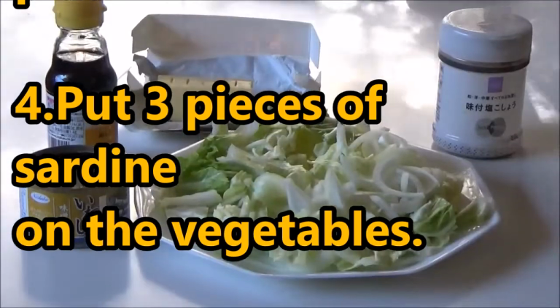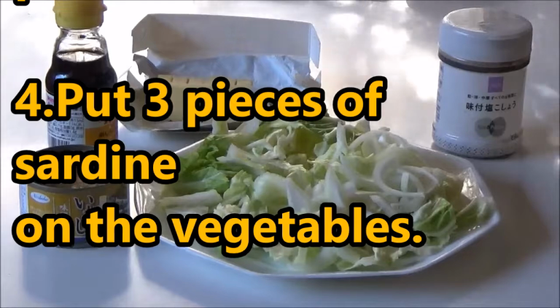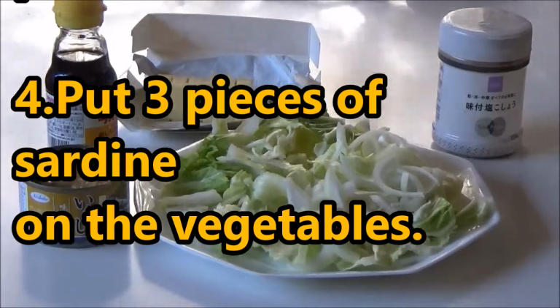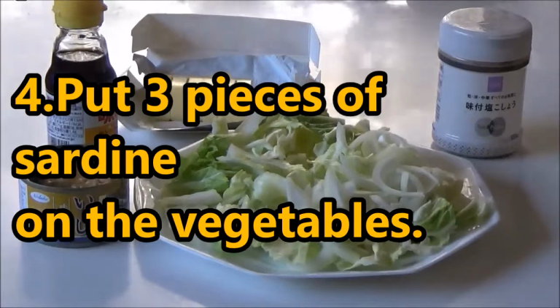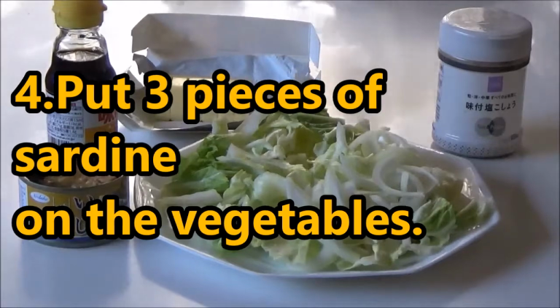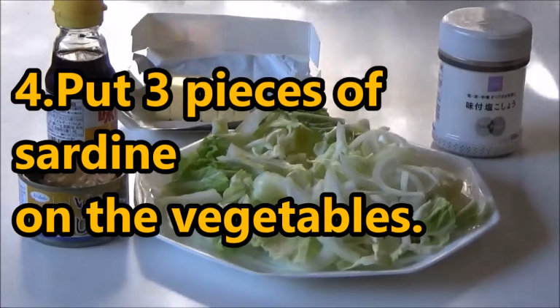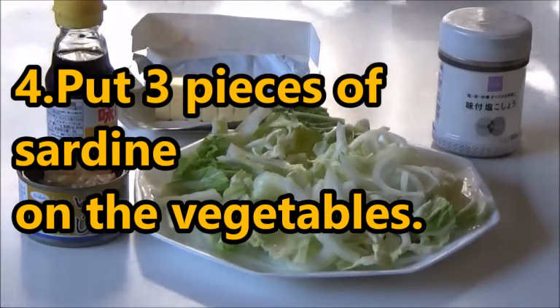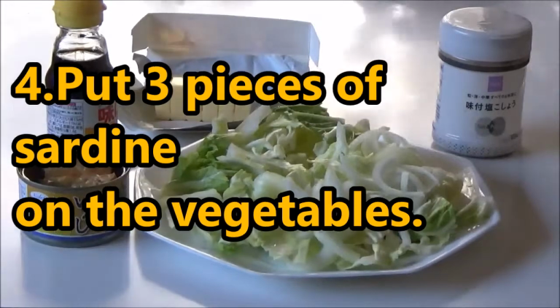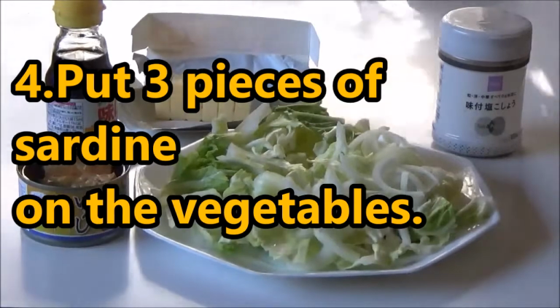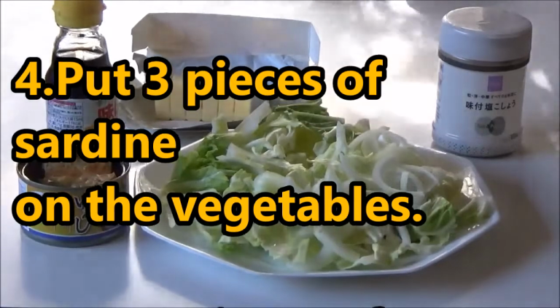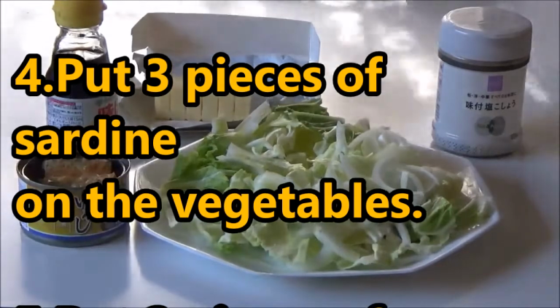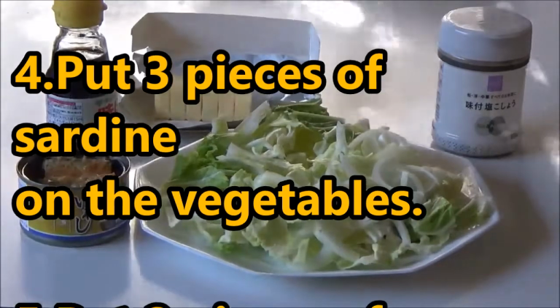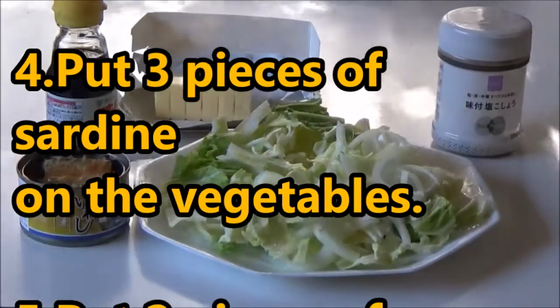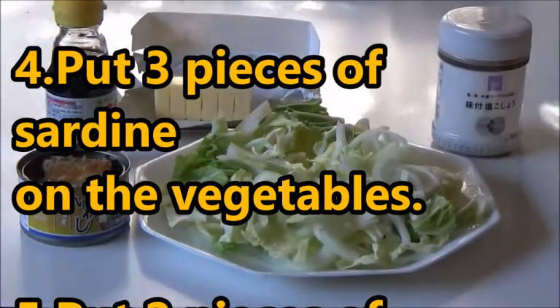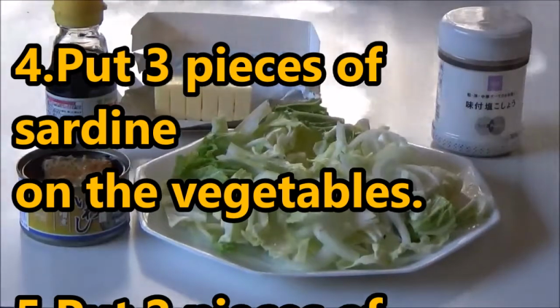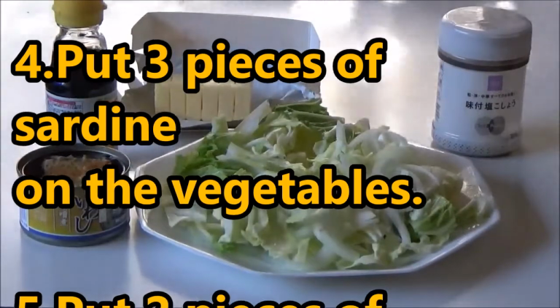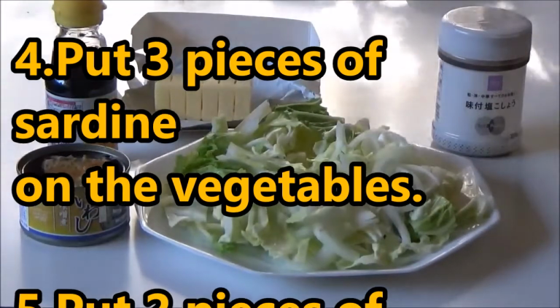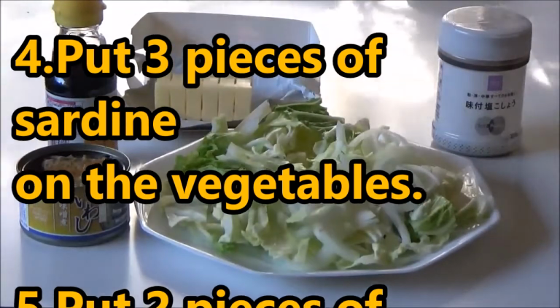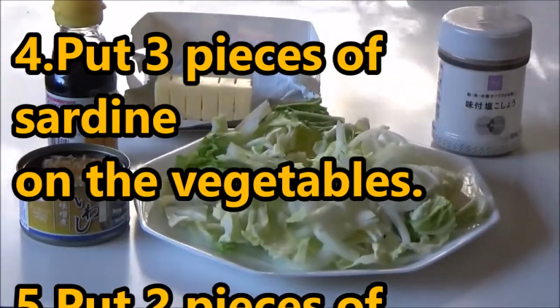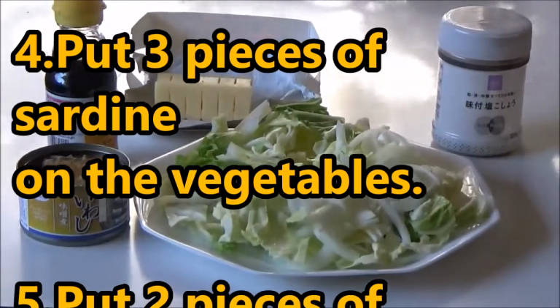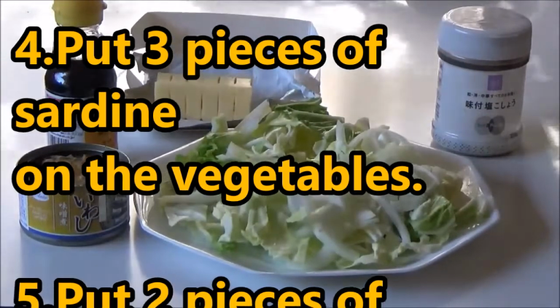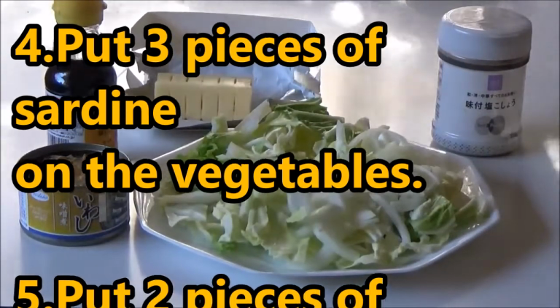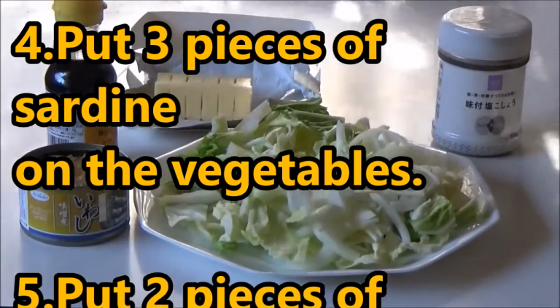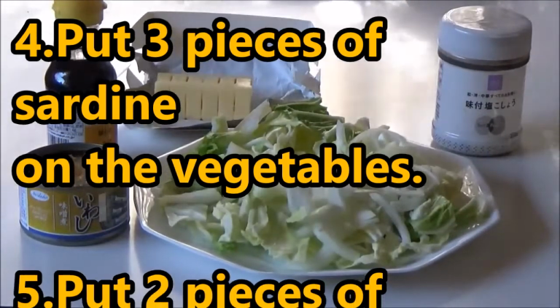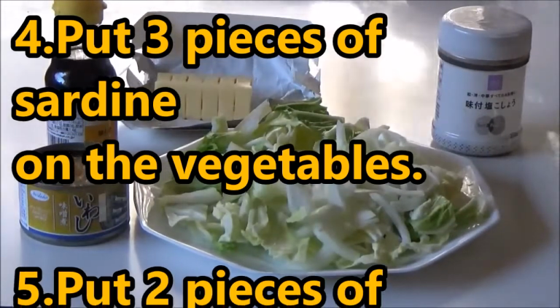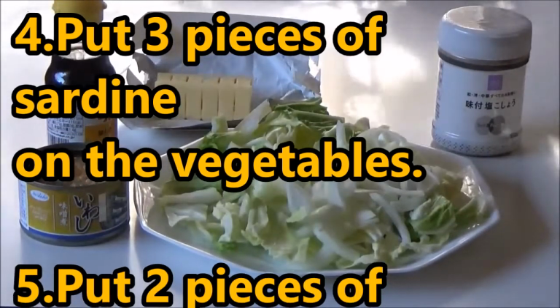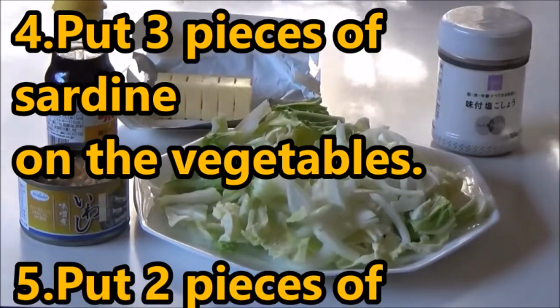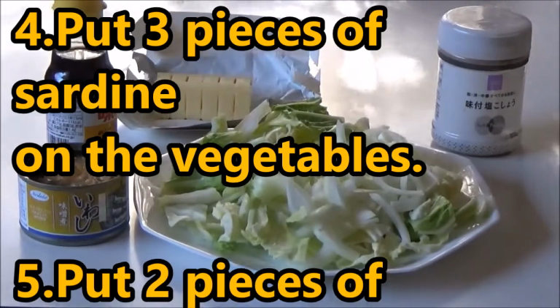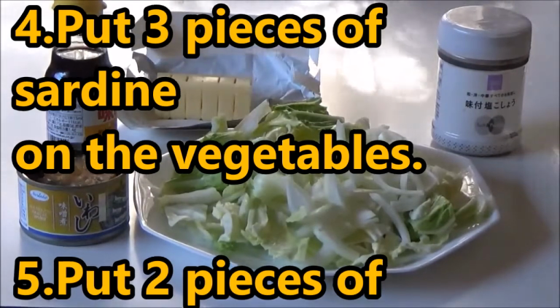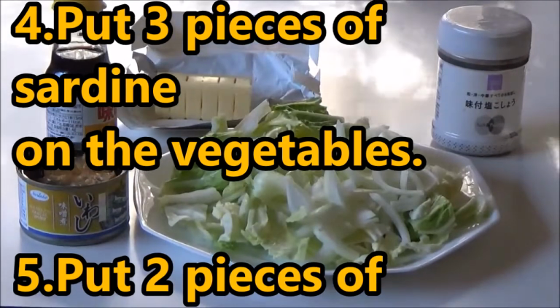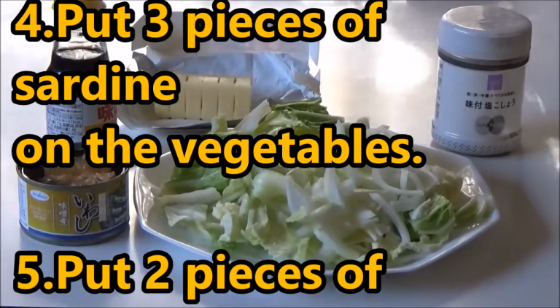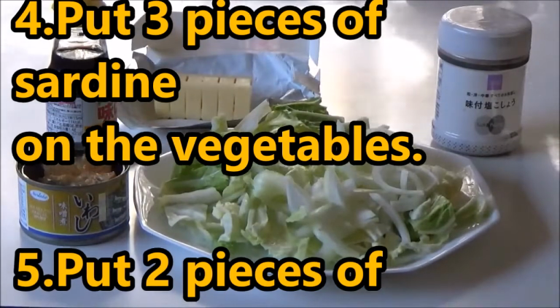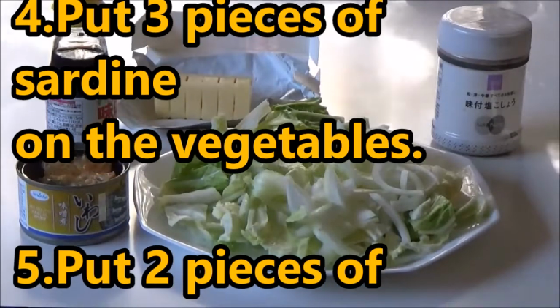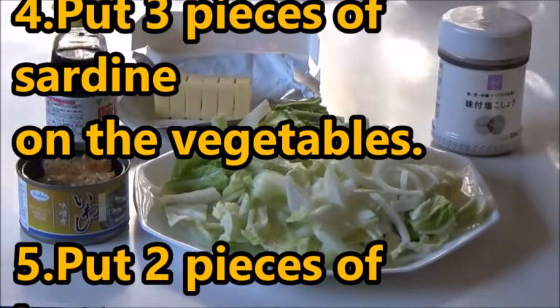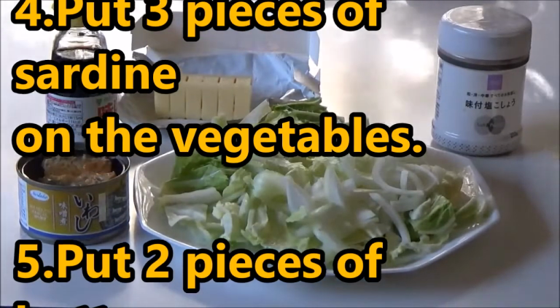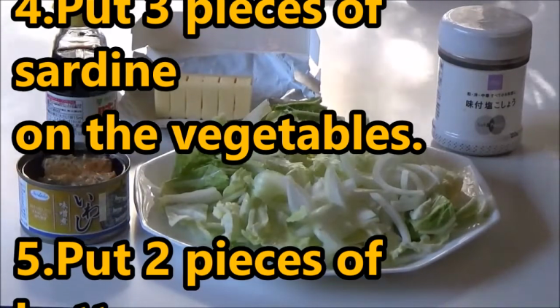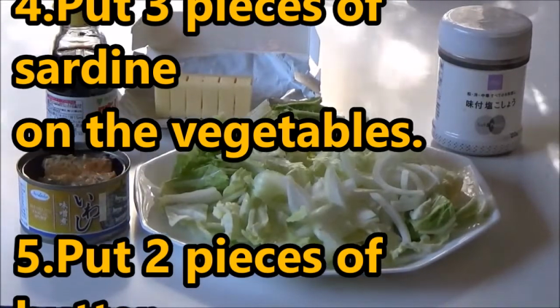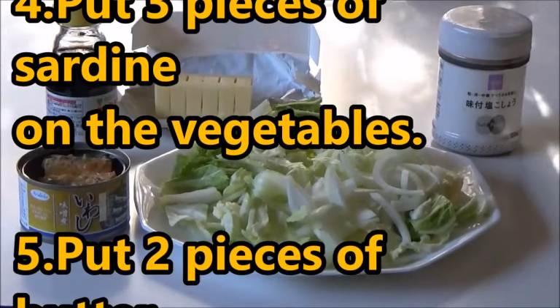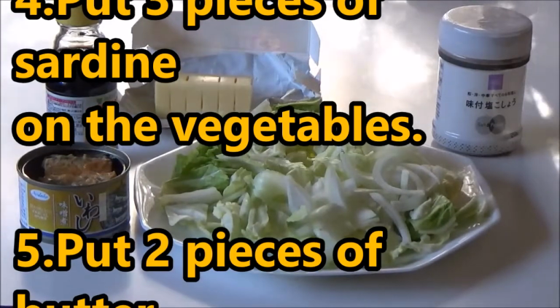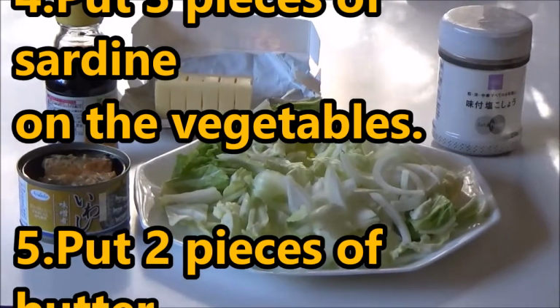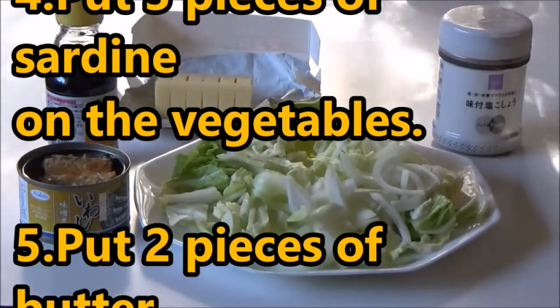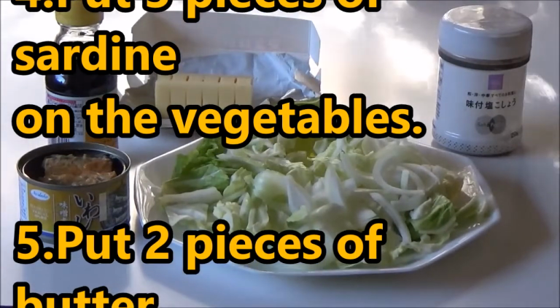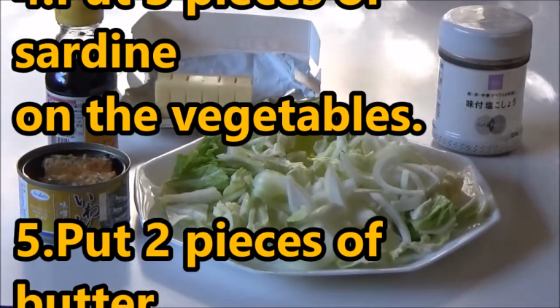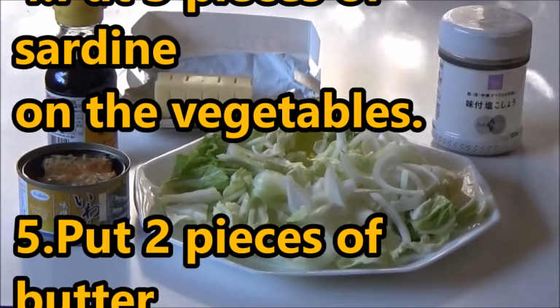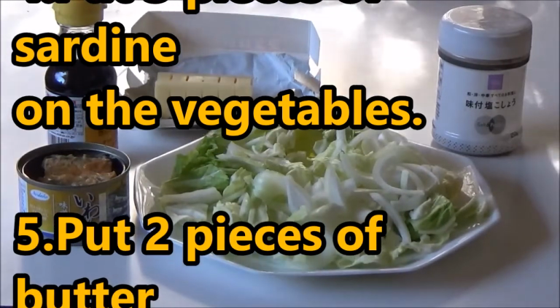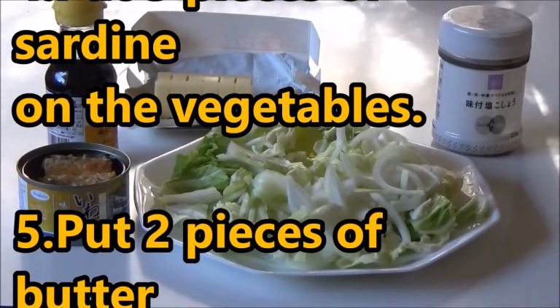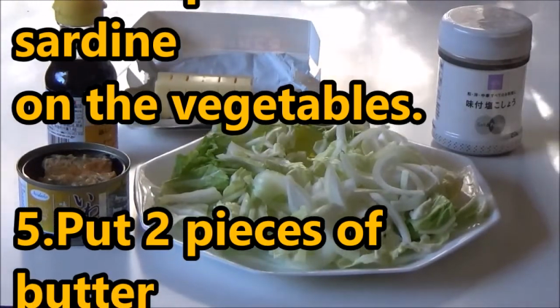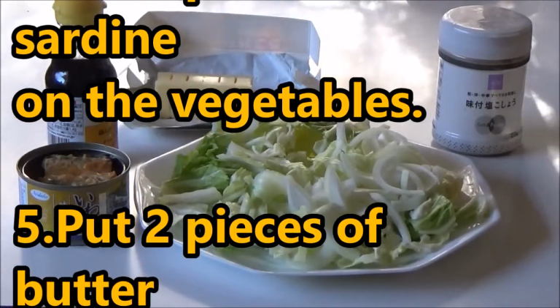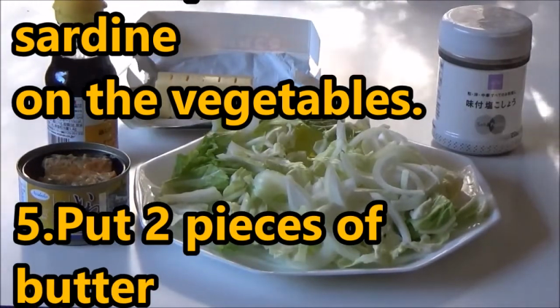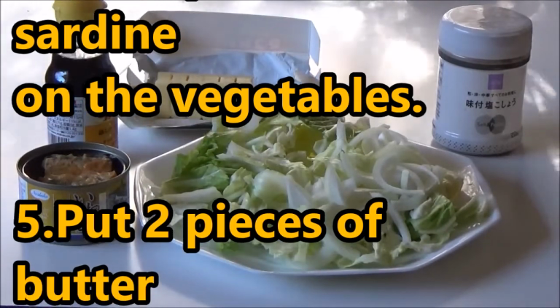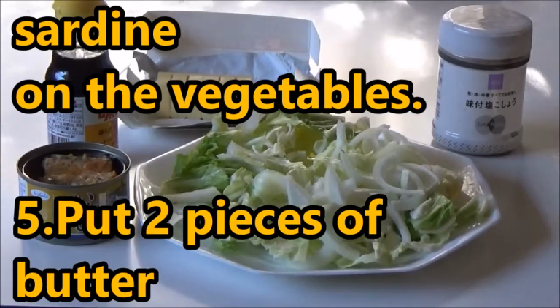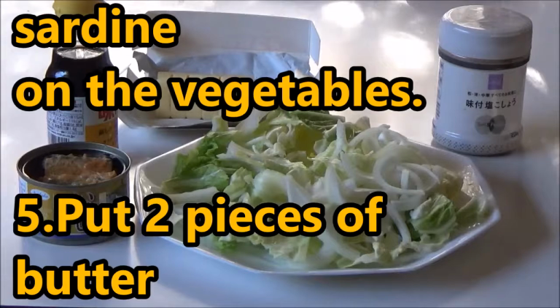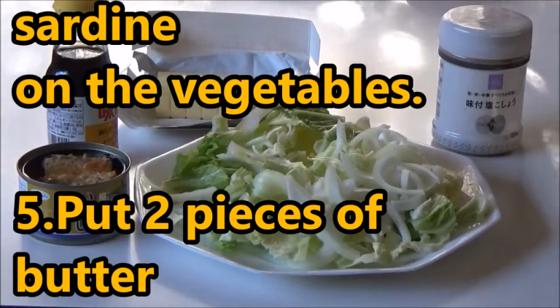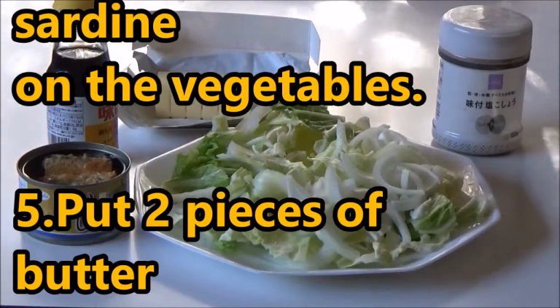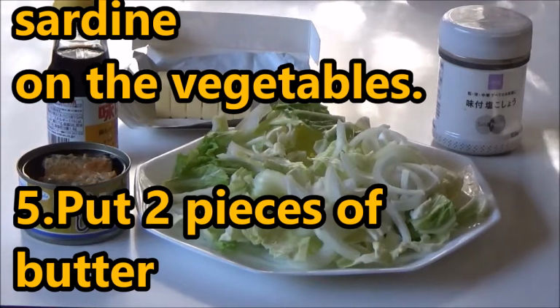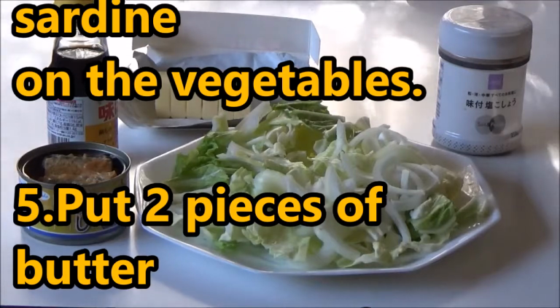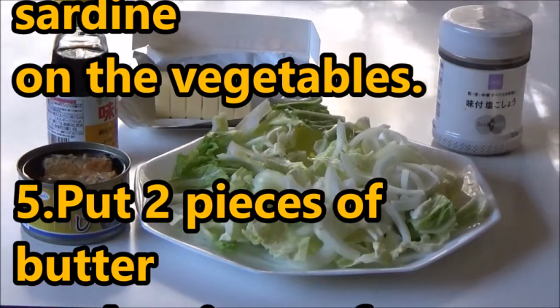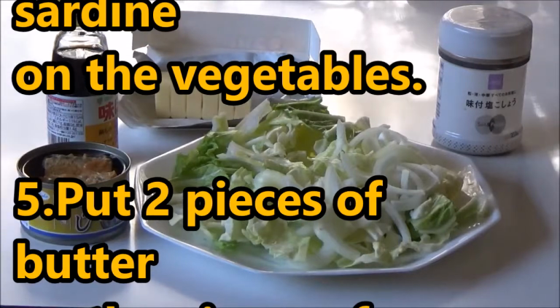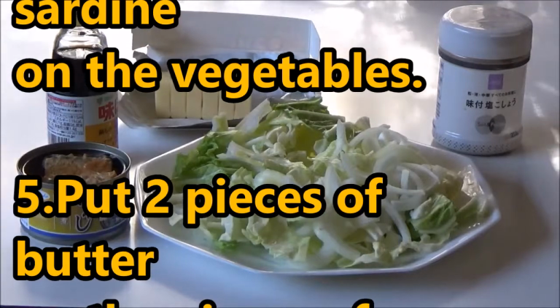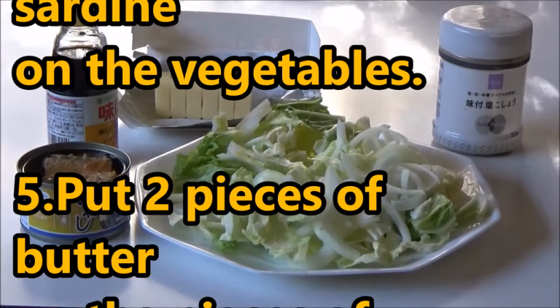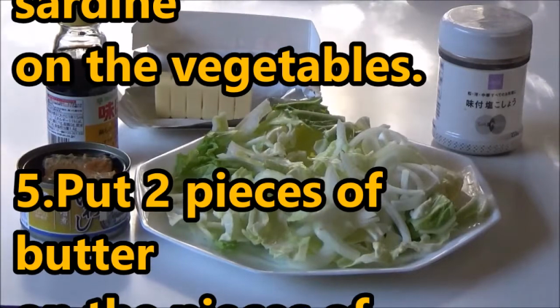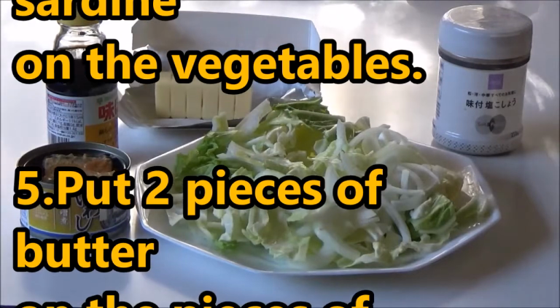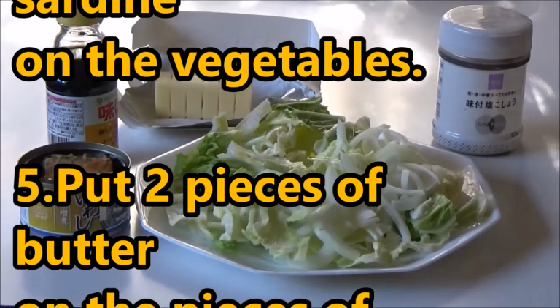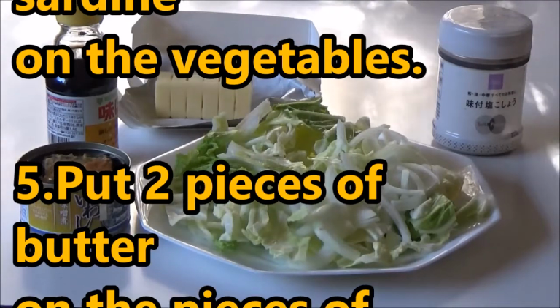How to cook: steamed sardines with vegetables.